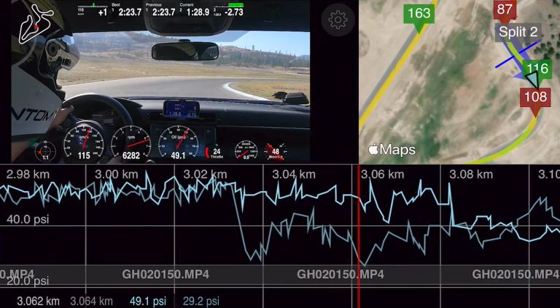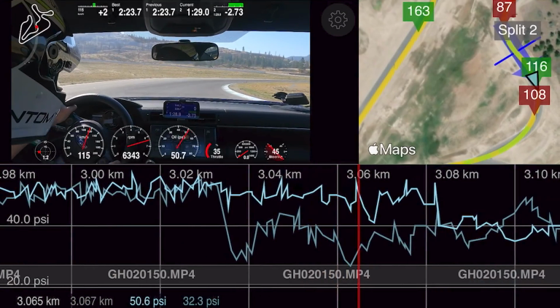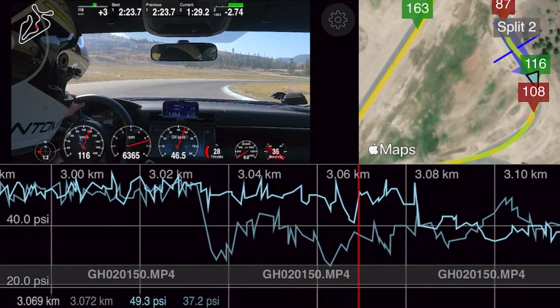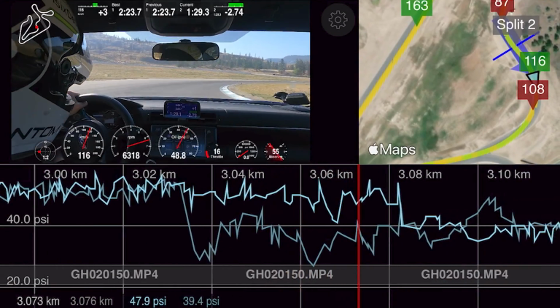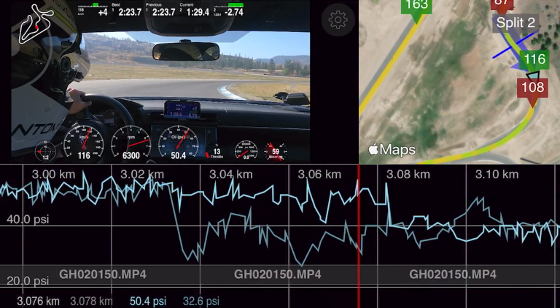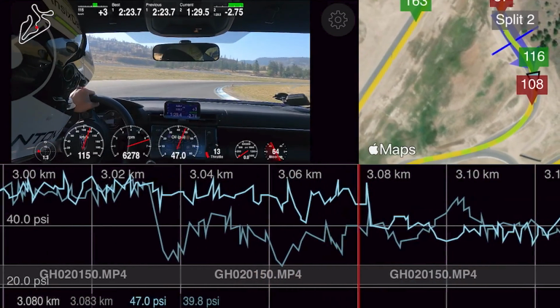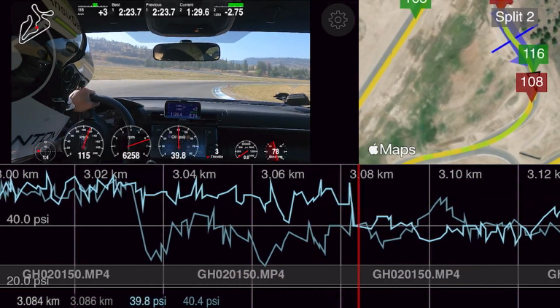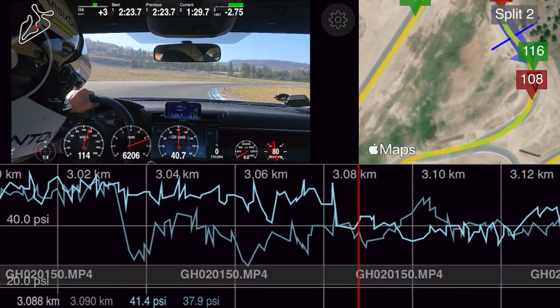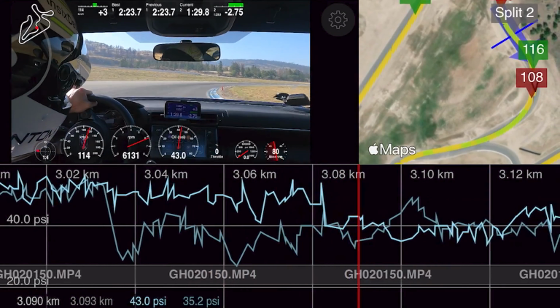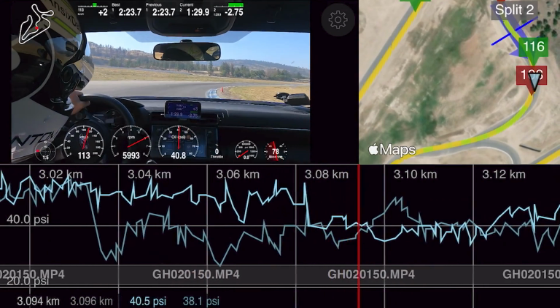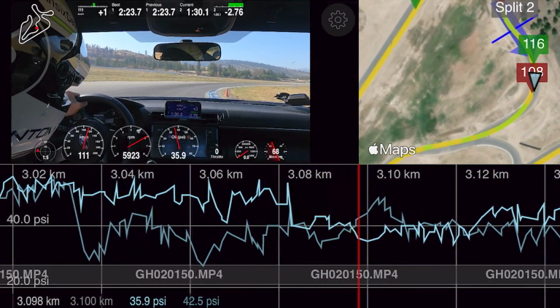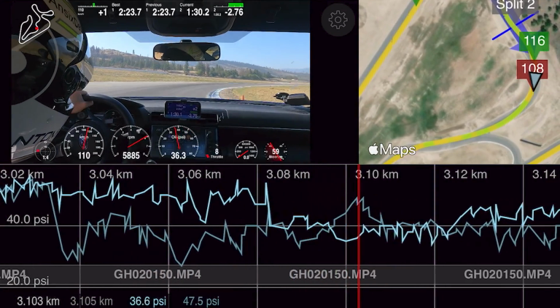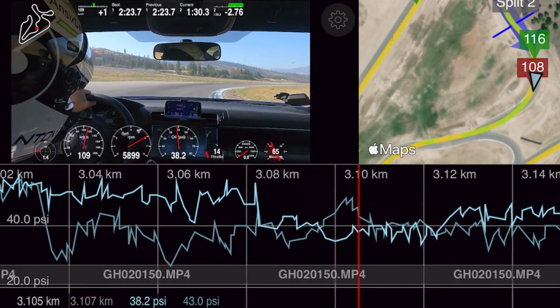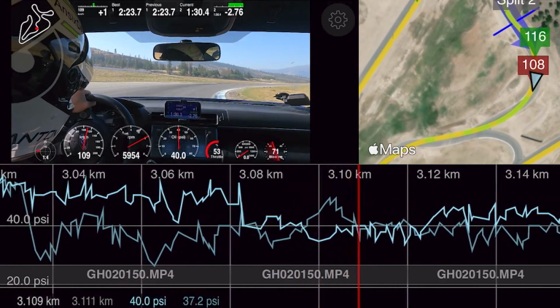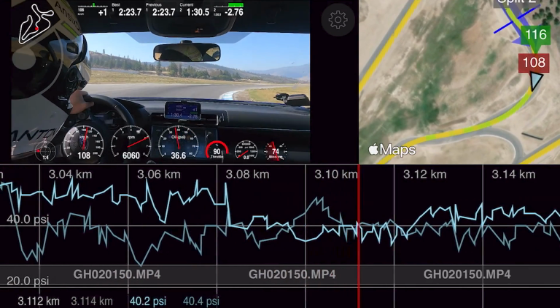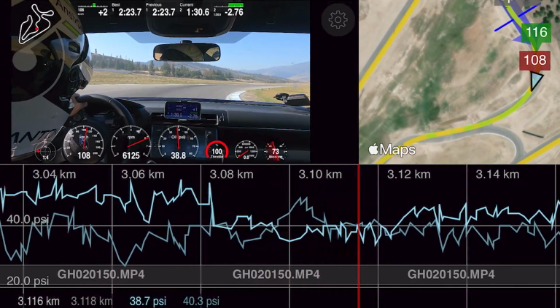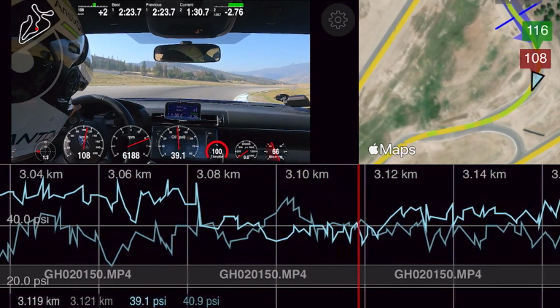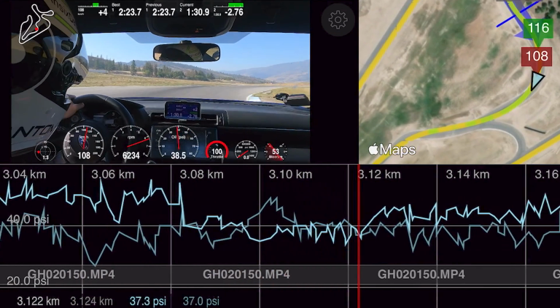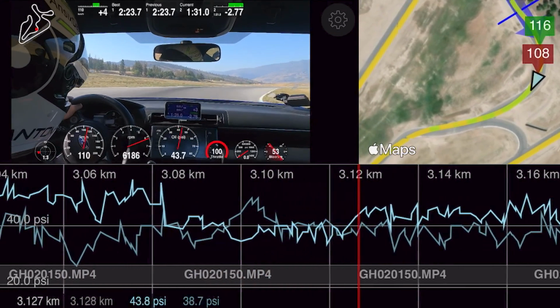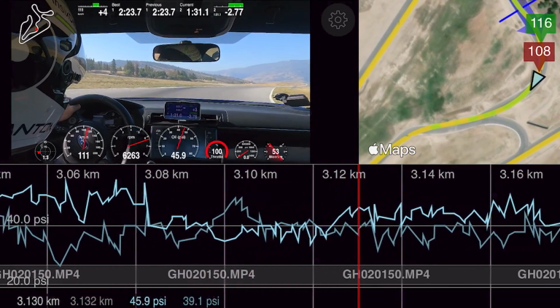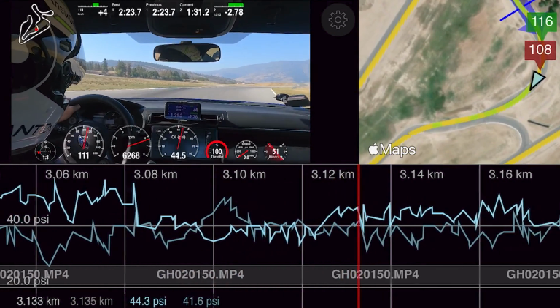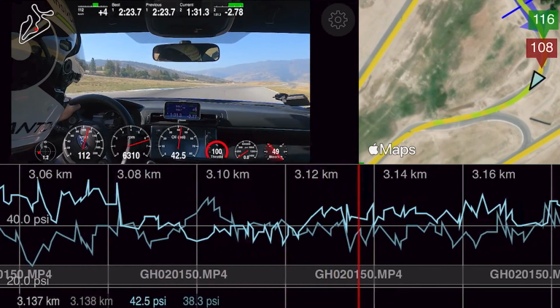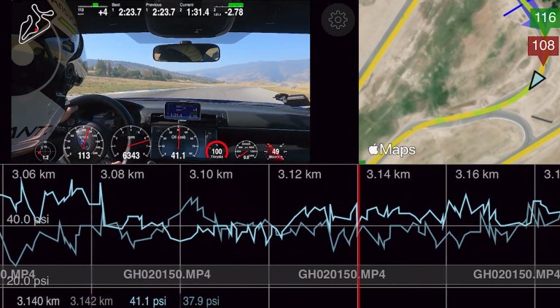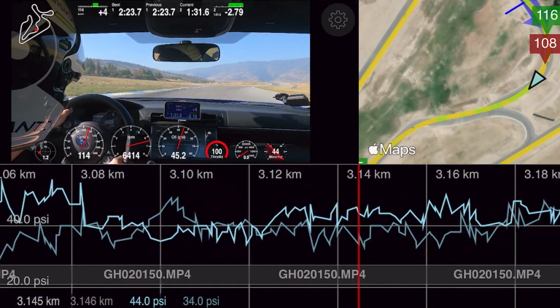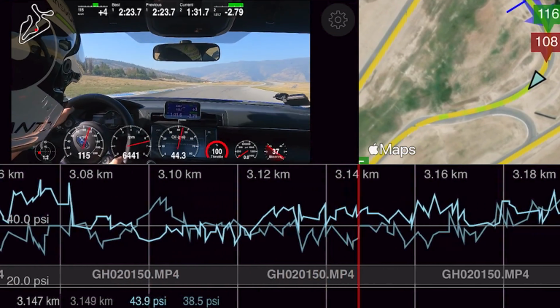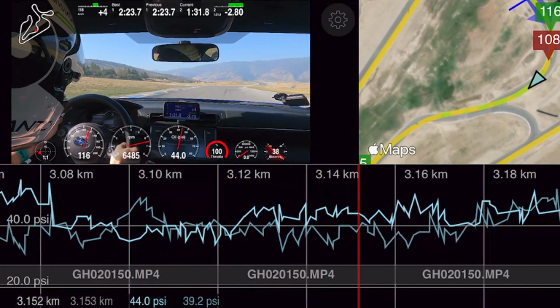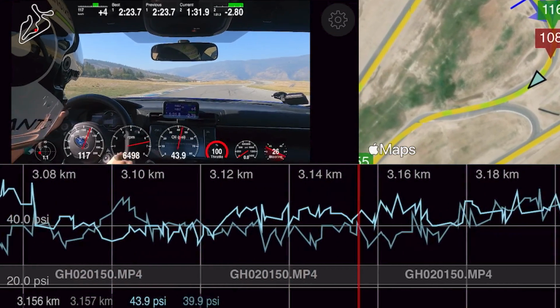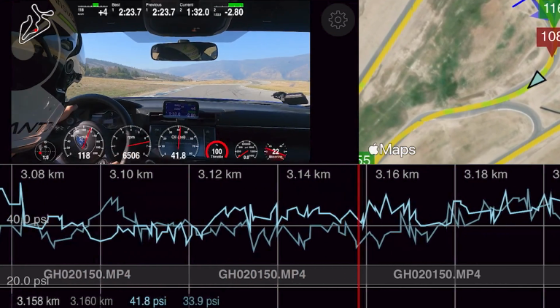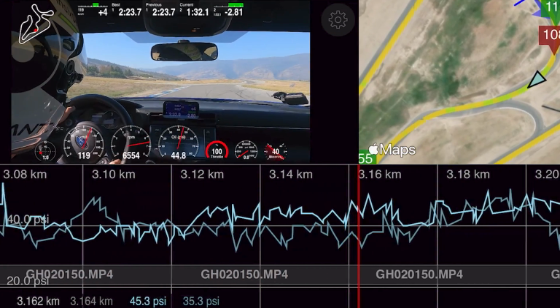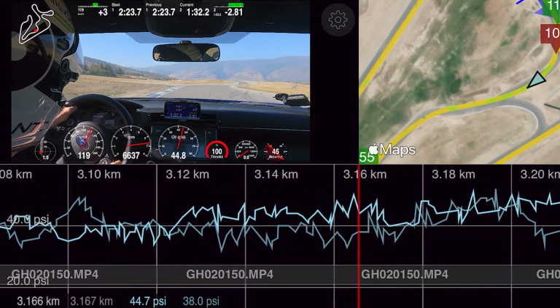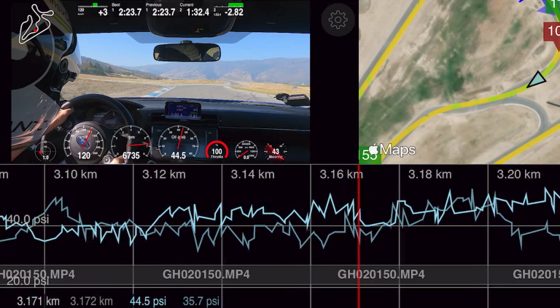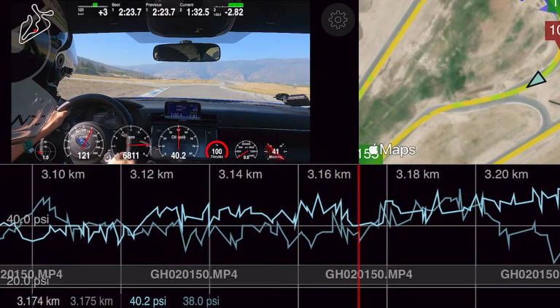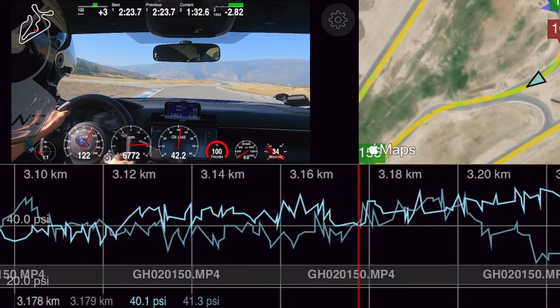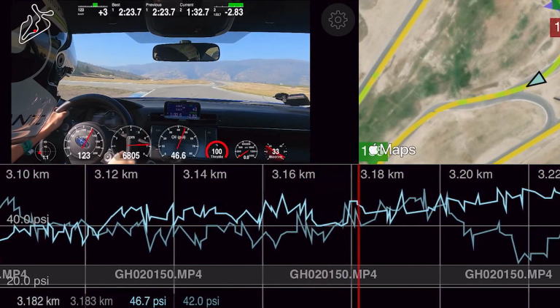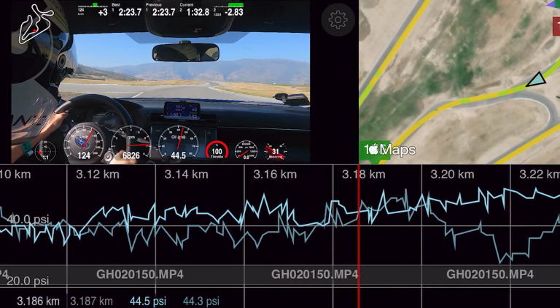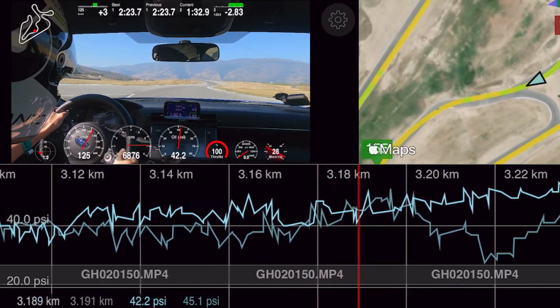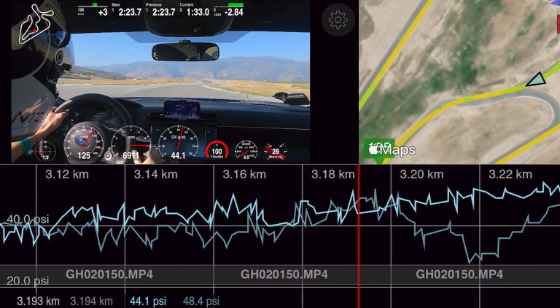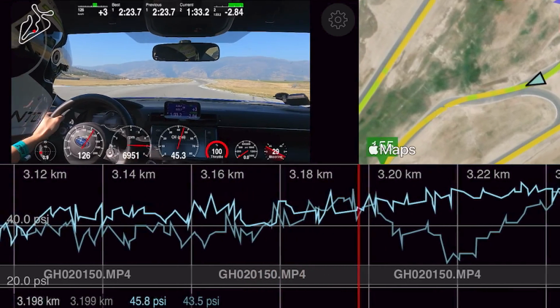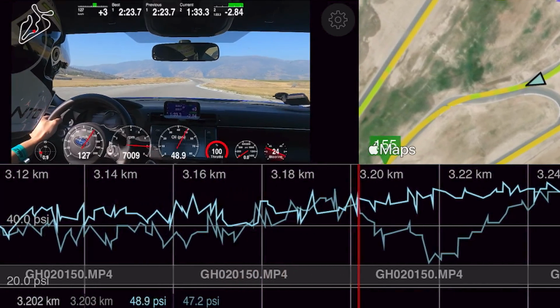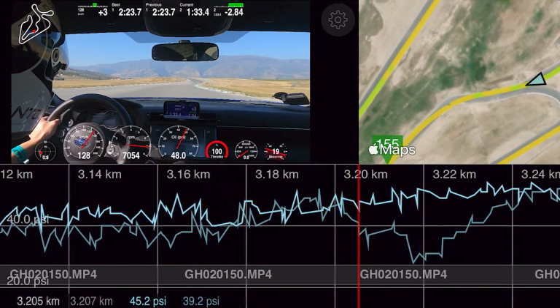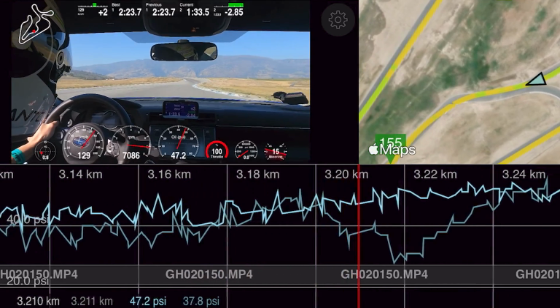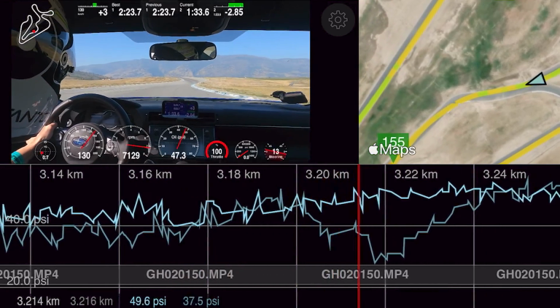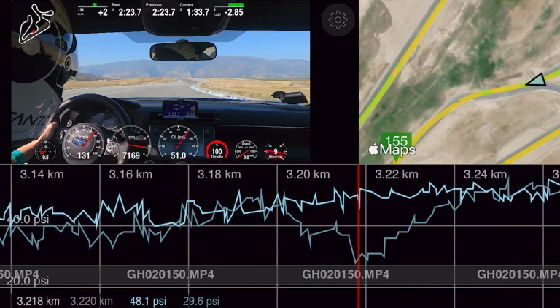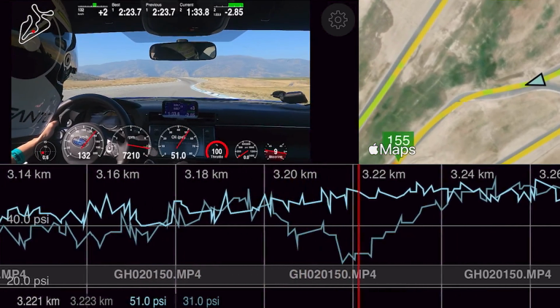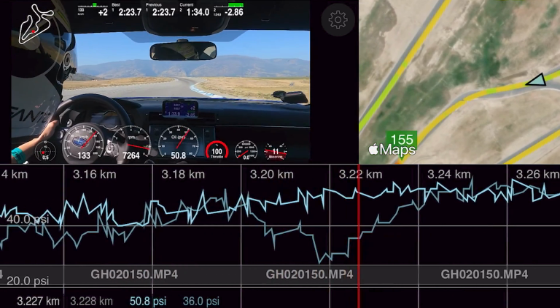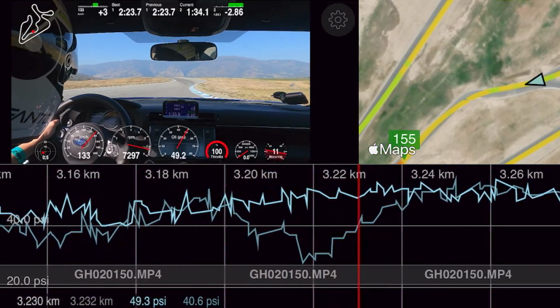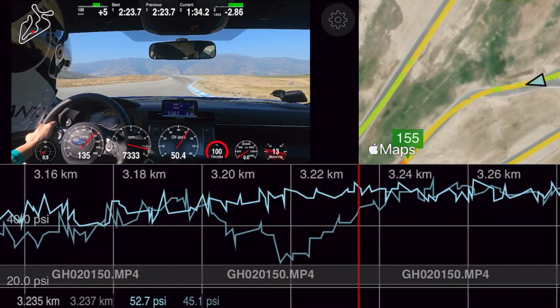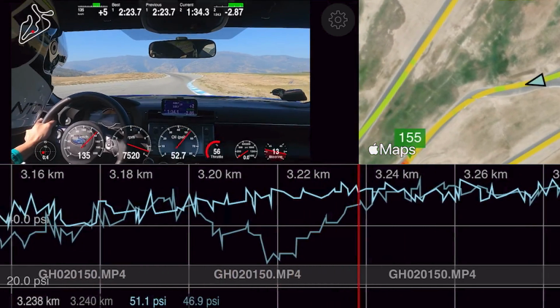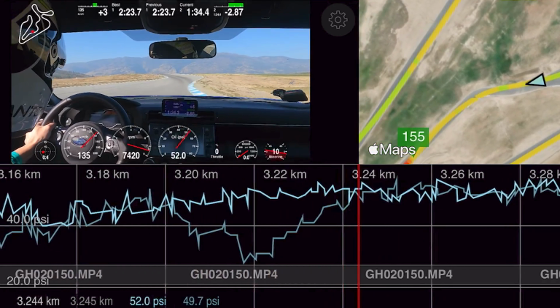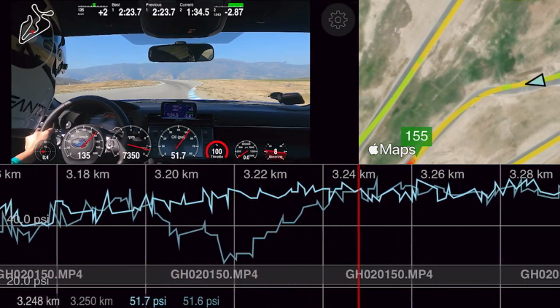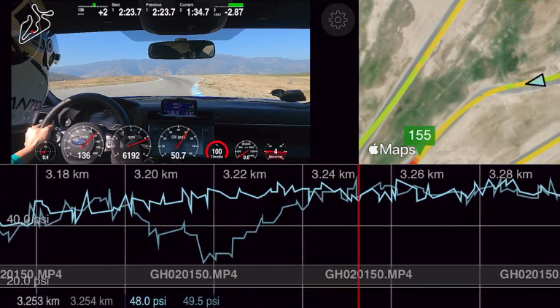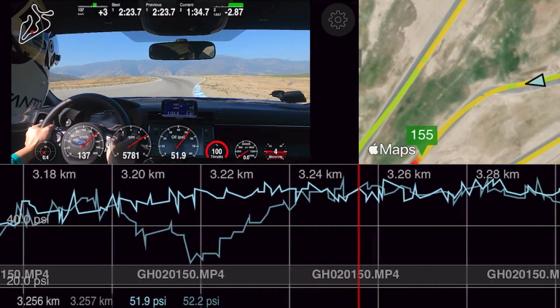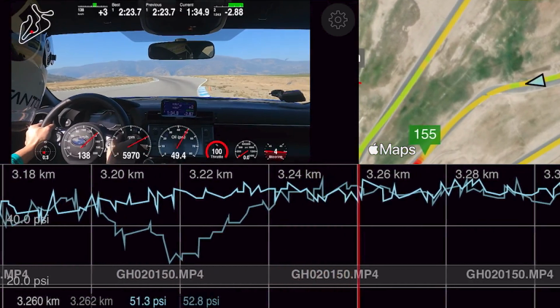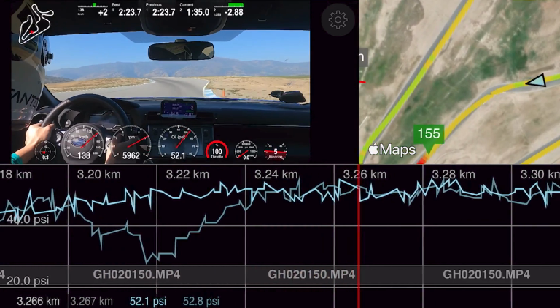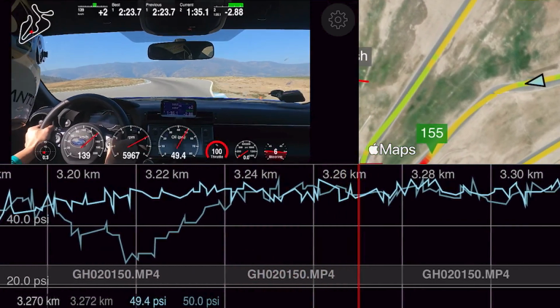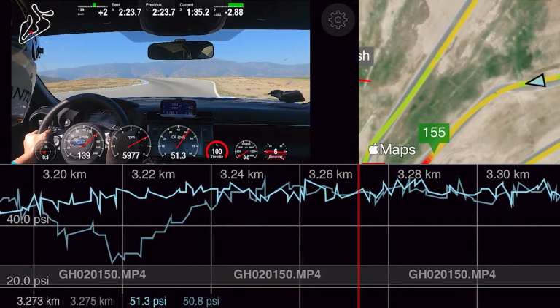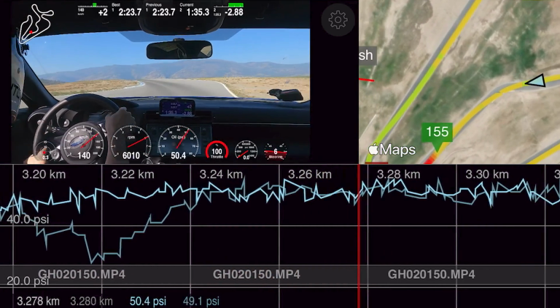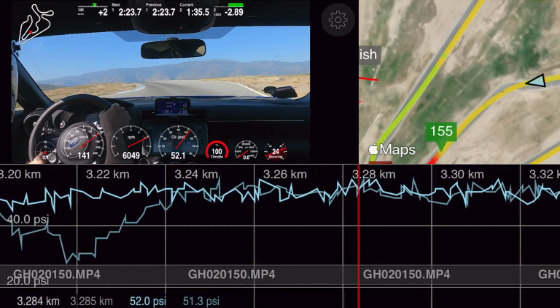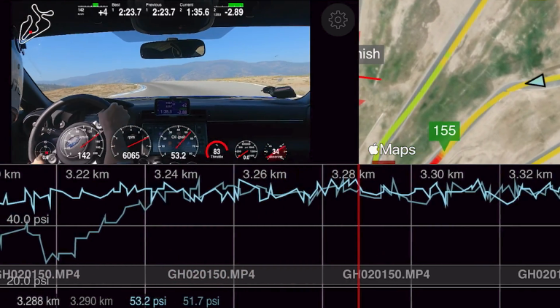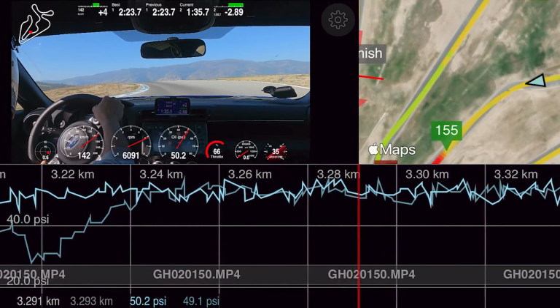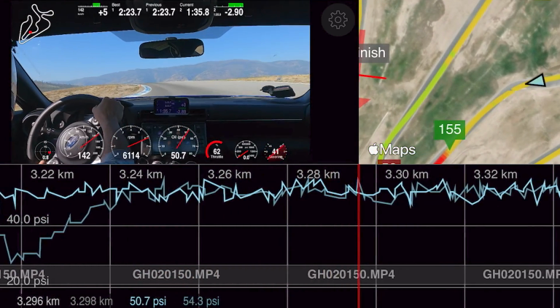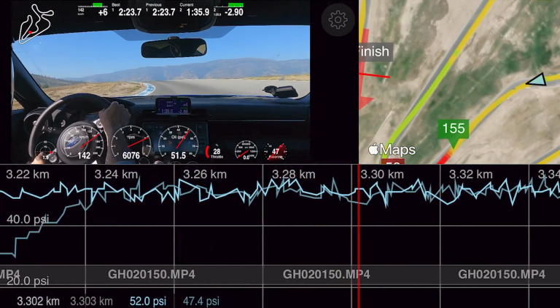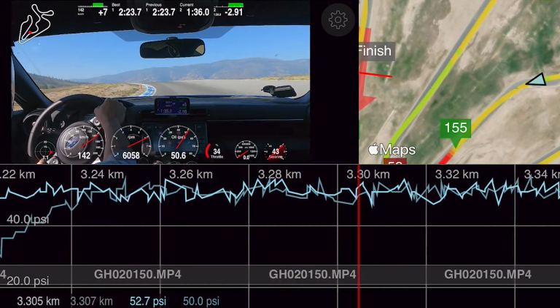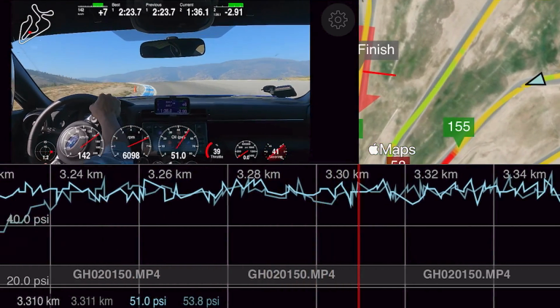This video is a follow-up to our previous oil pressure track testing video, so if you haven't seen that, we recommend you check it out by clicking the link below.